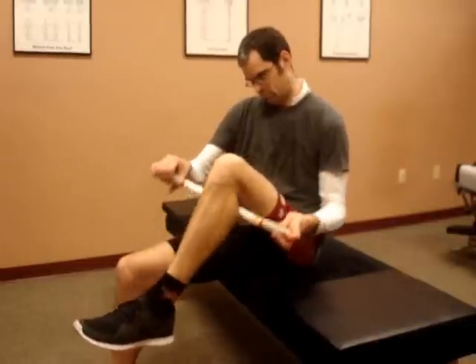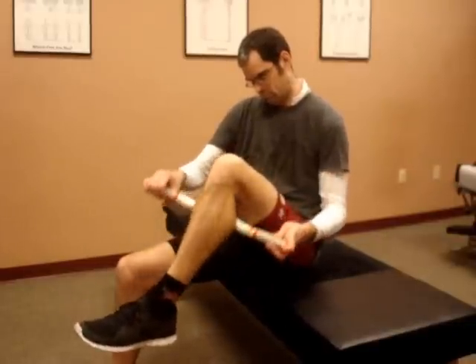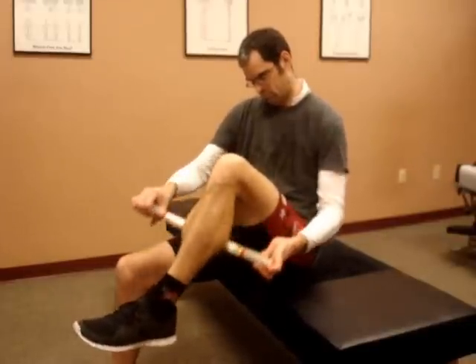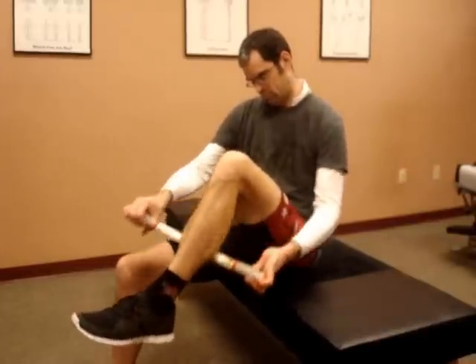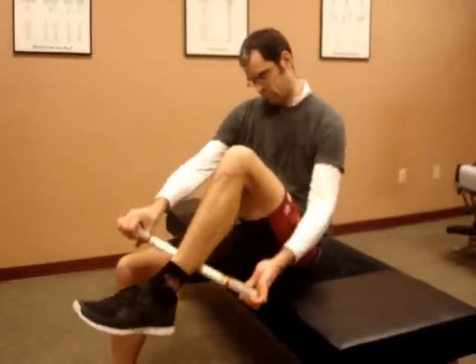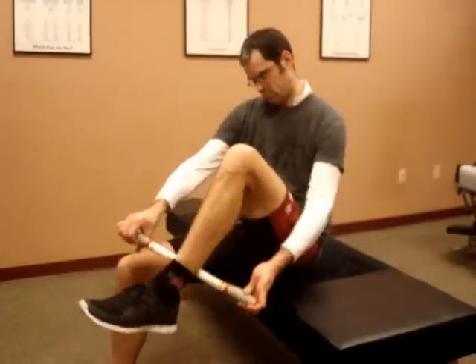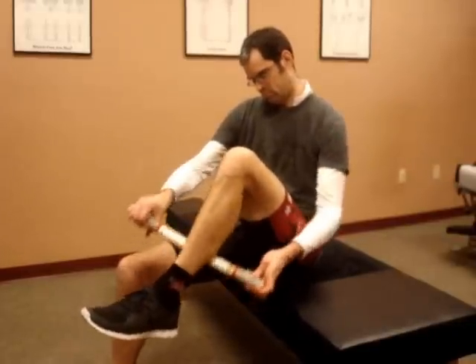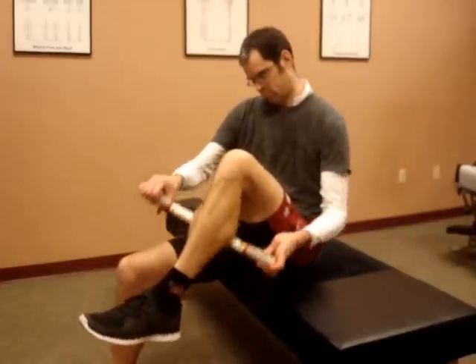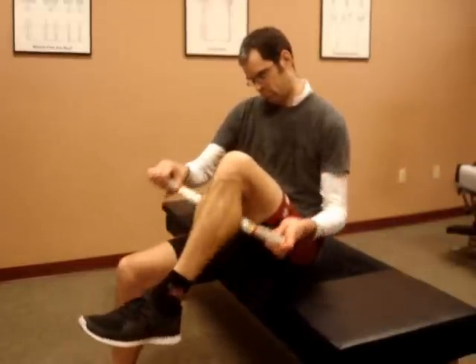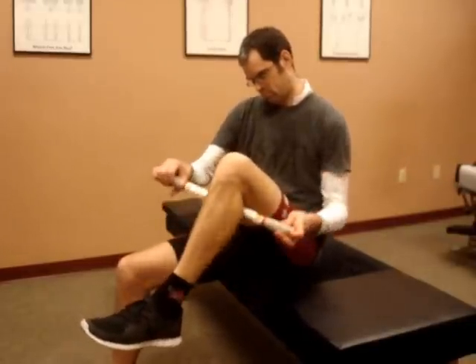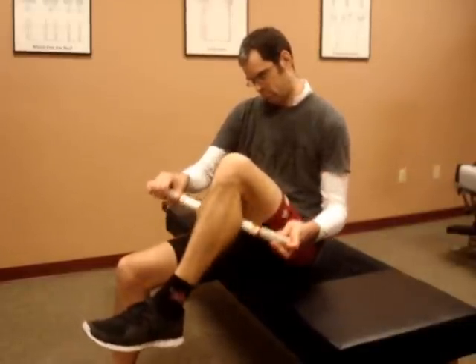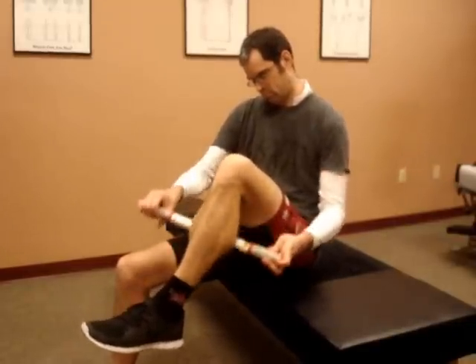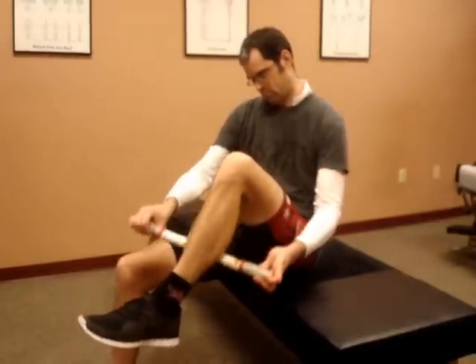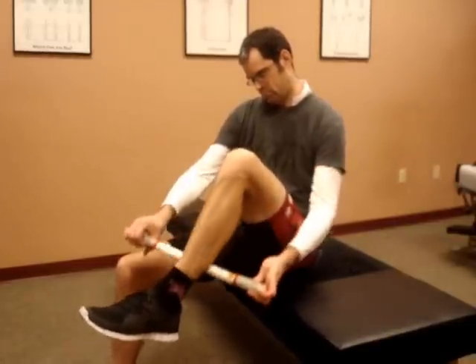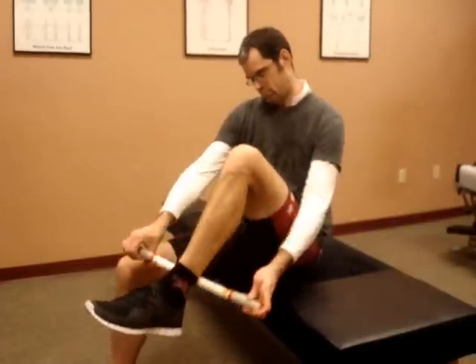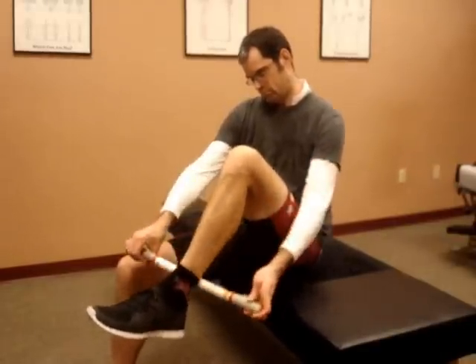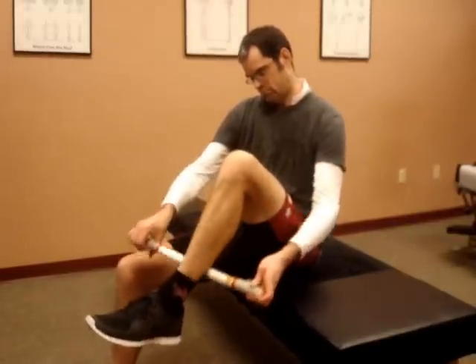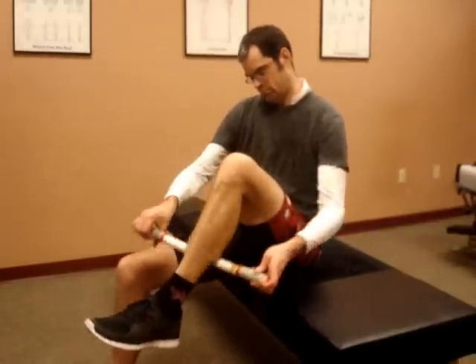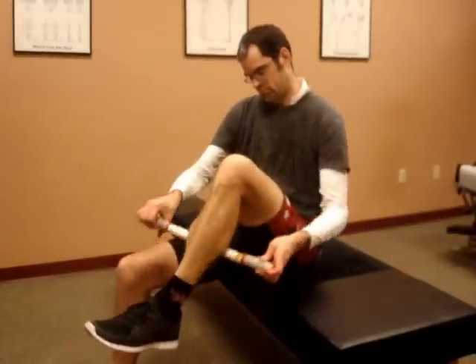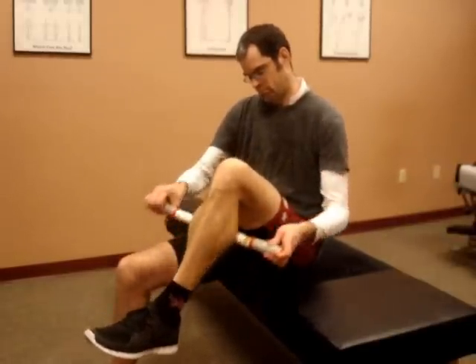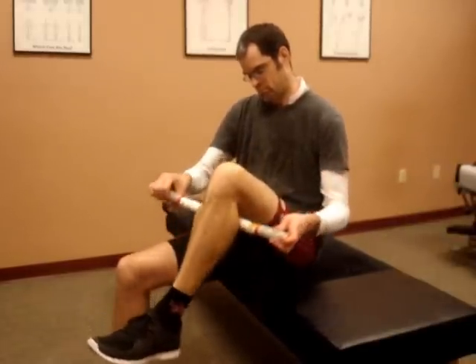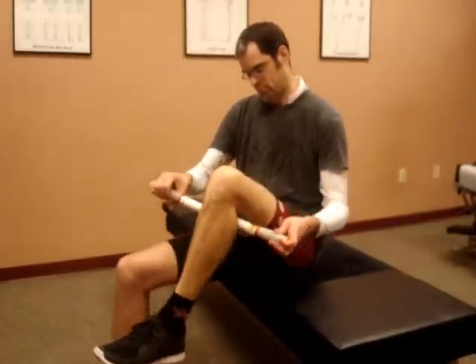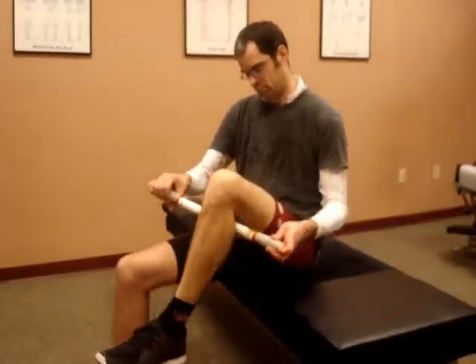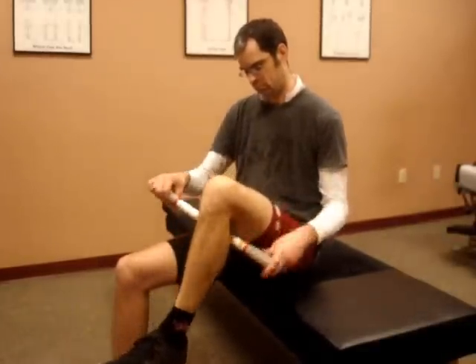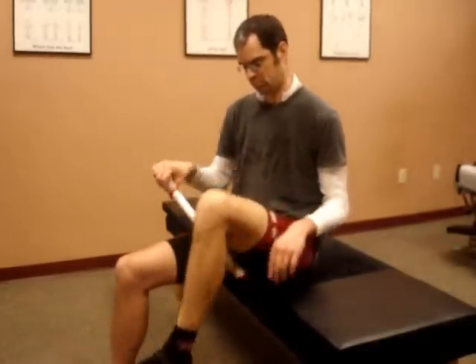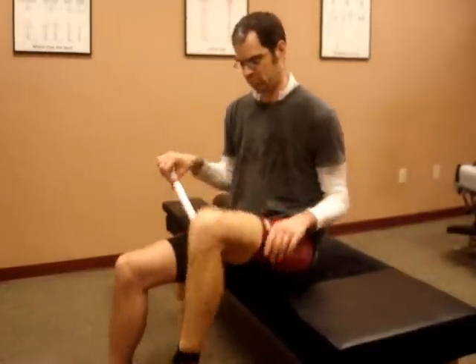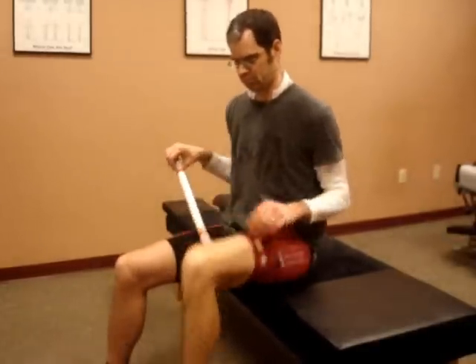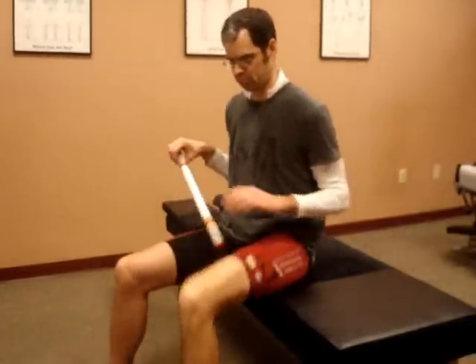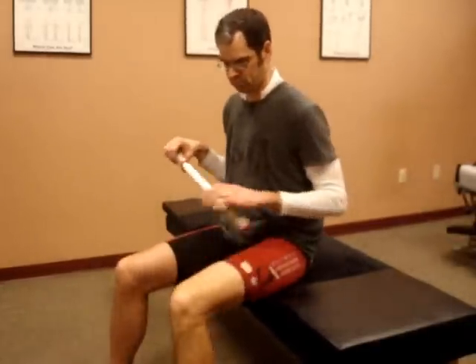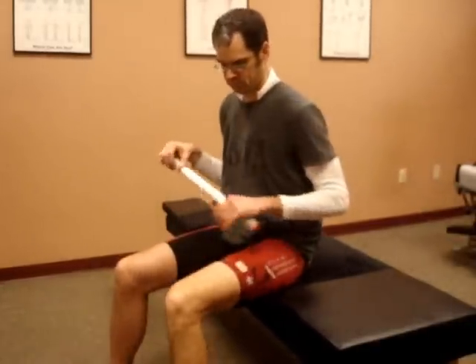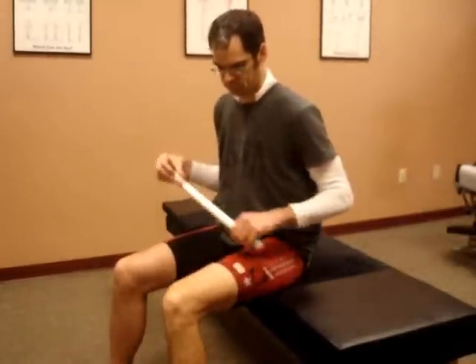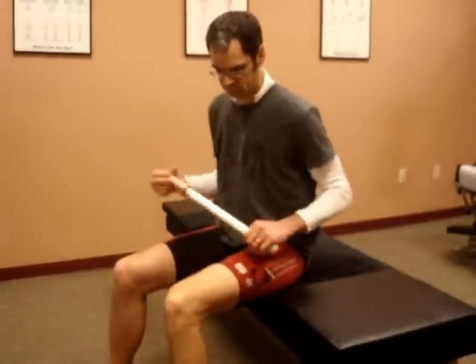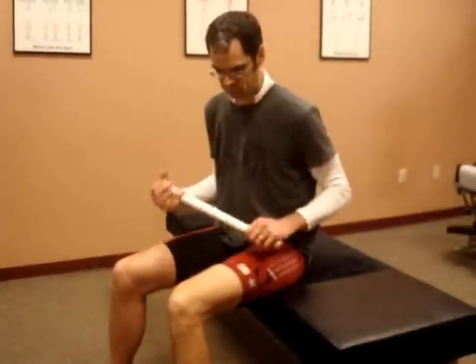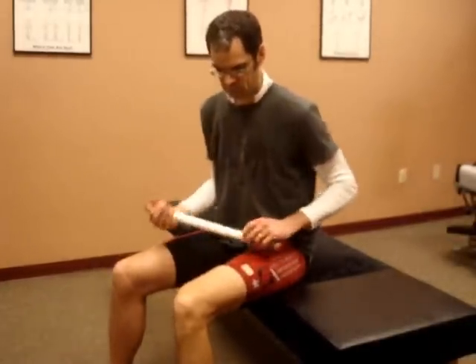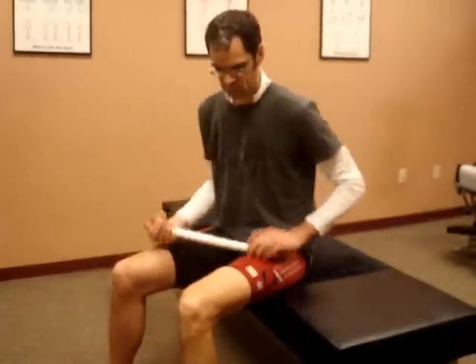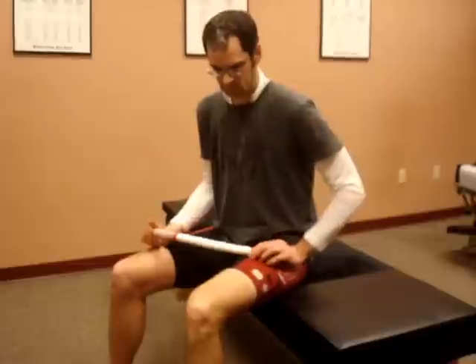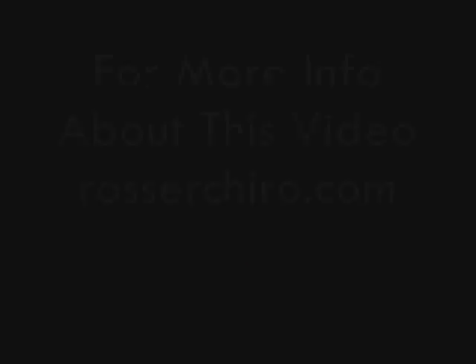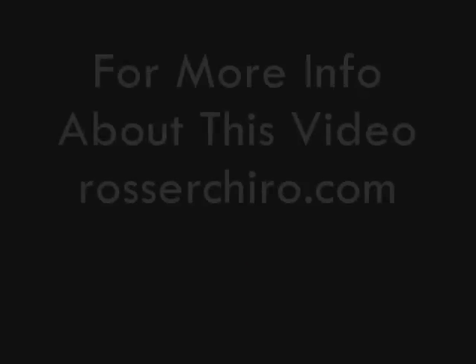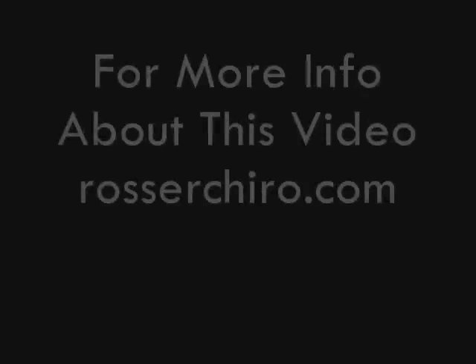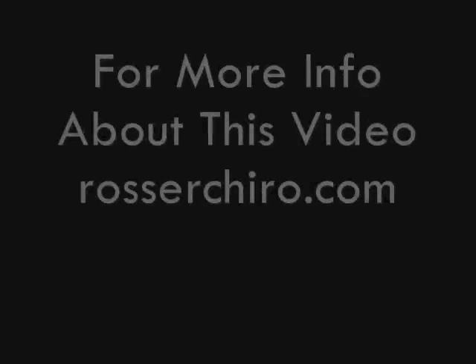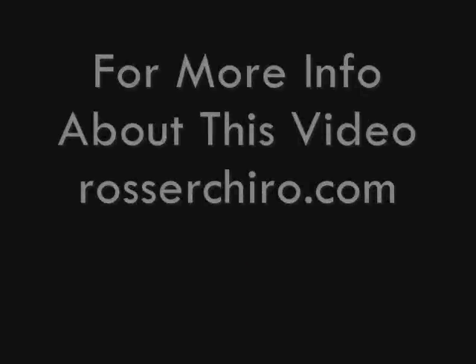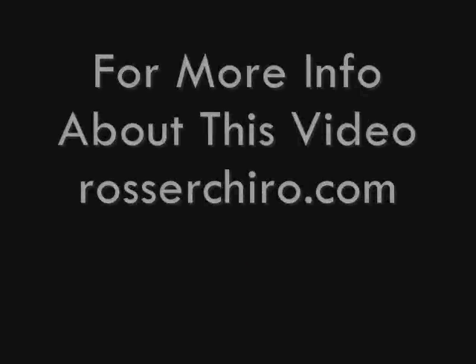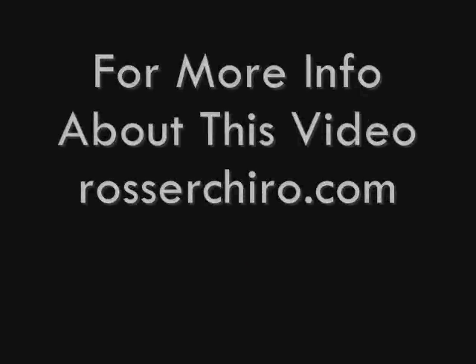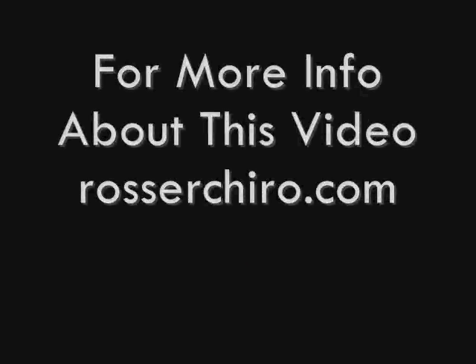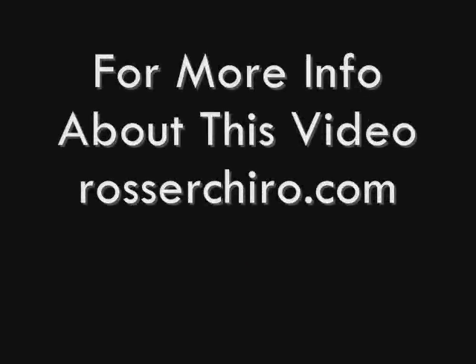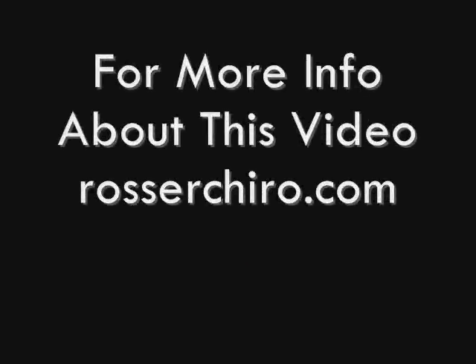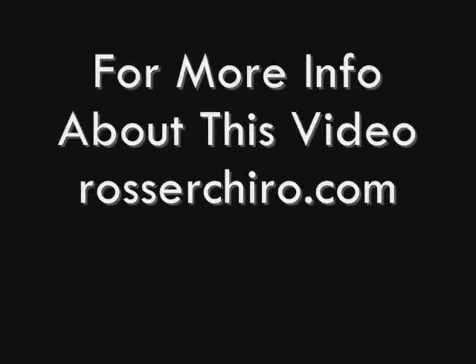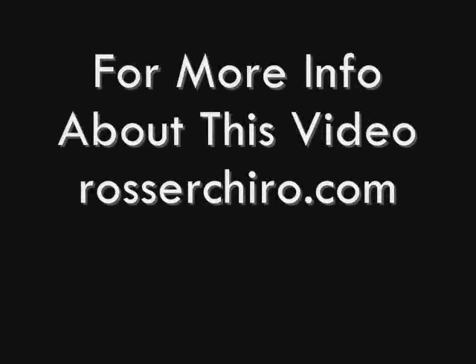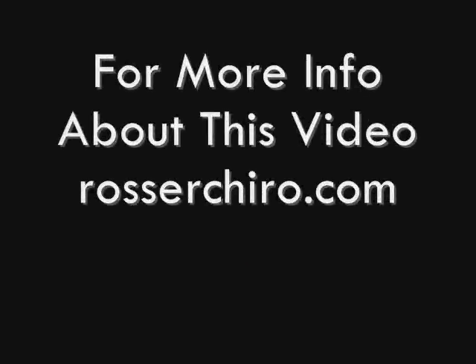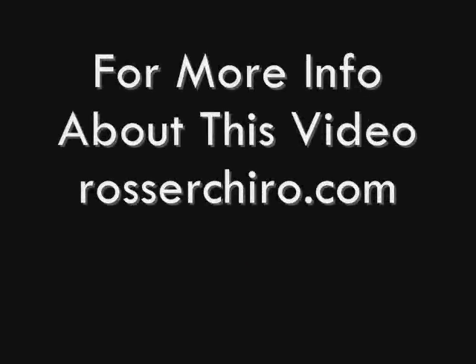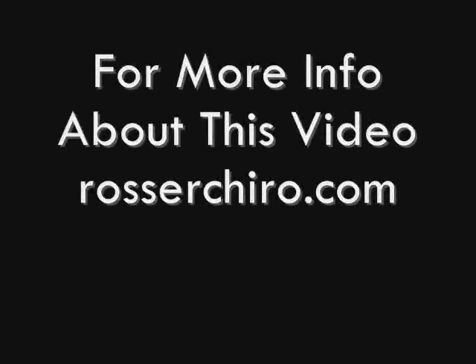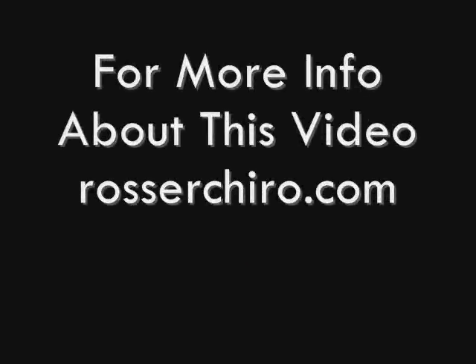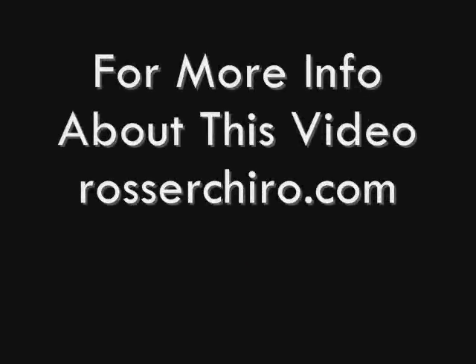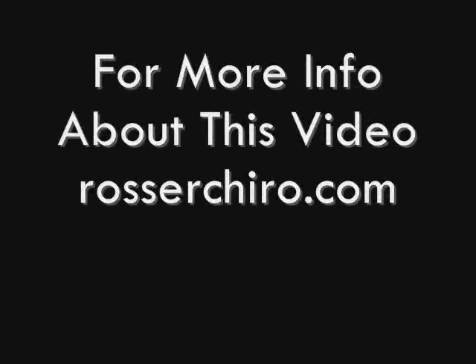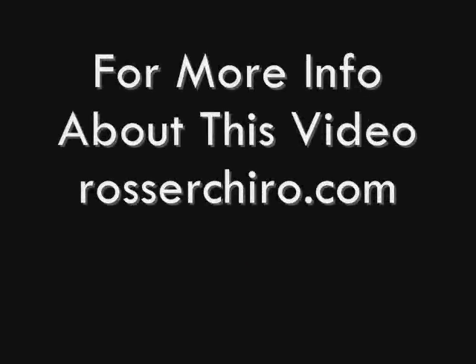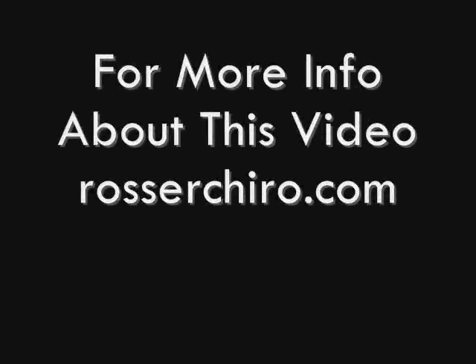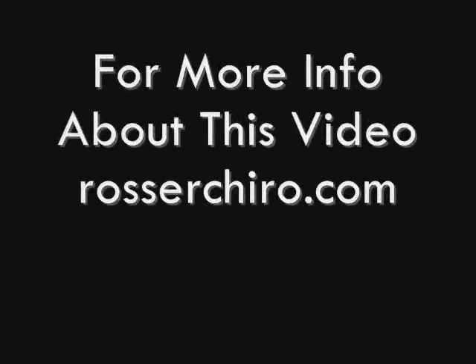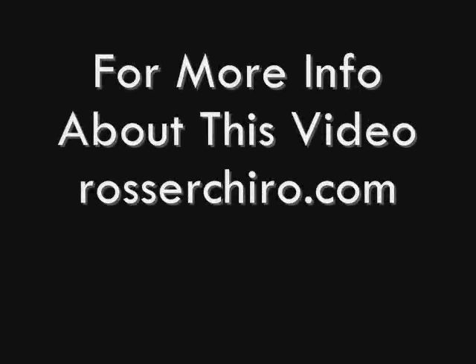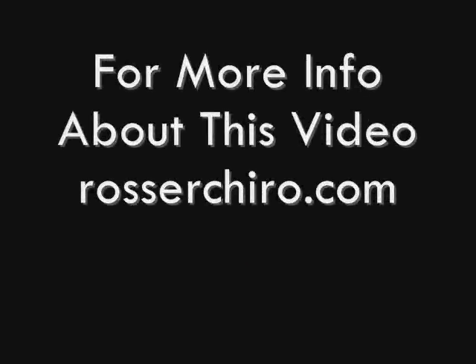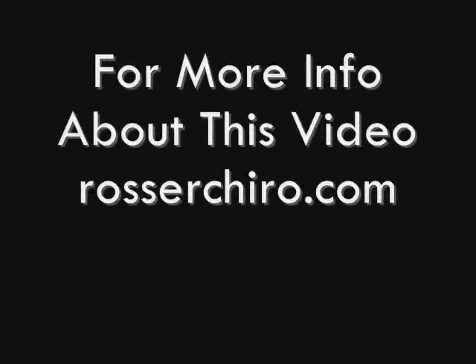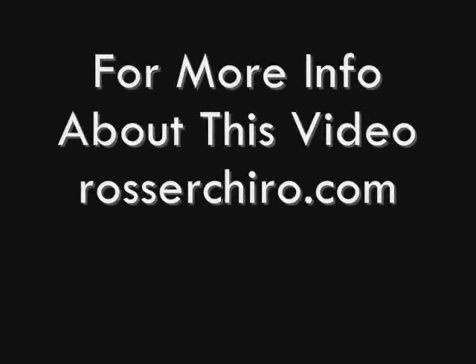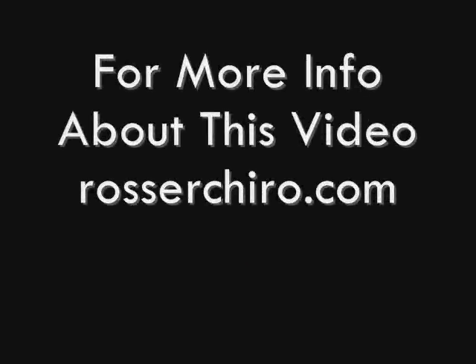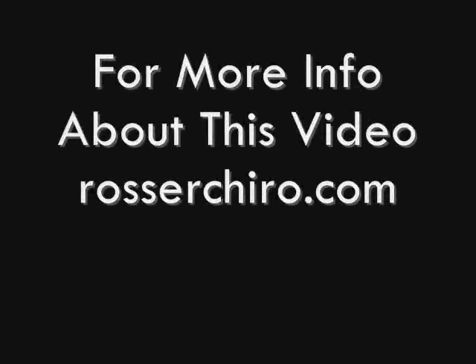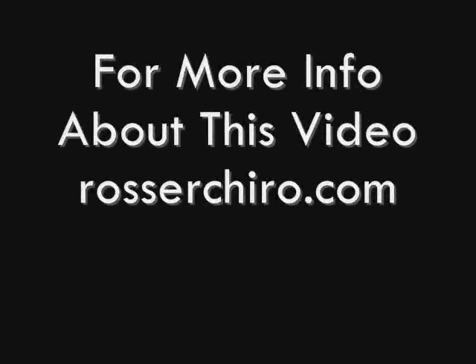If you have any questions about this technique, feel free to give me a call. Check my website out at RosserCairo.com. Thanks for watching.